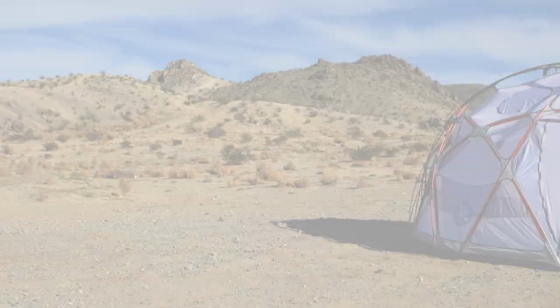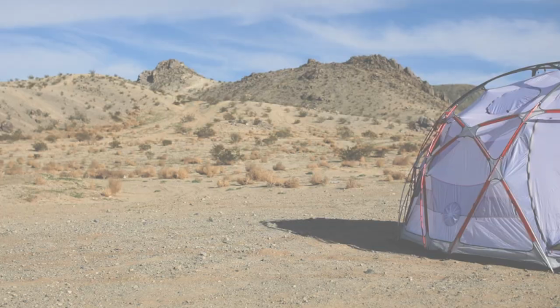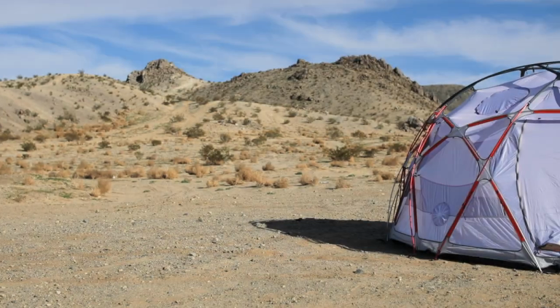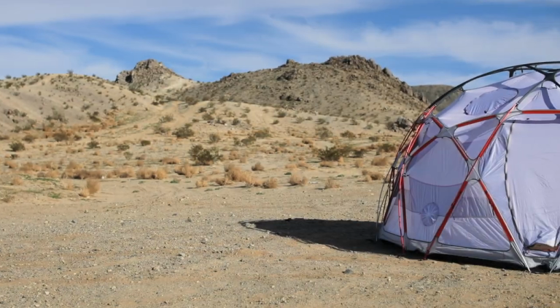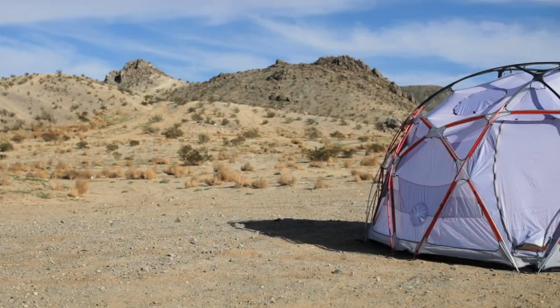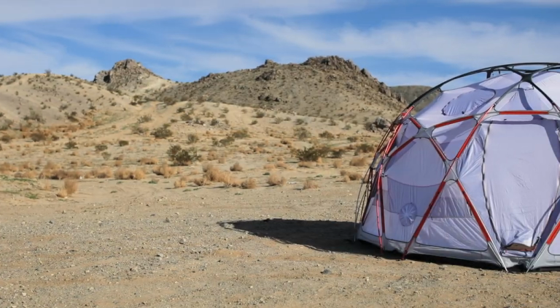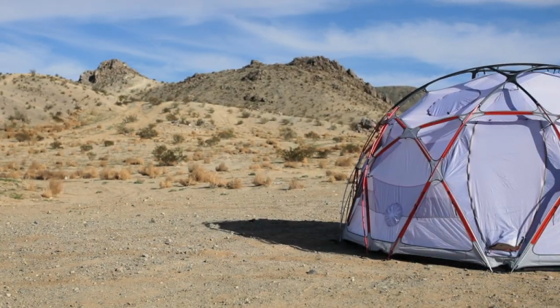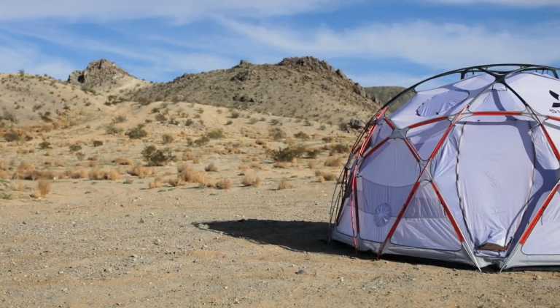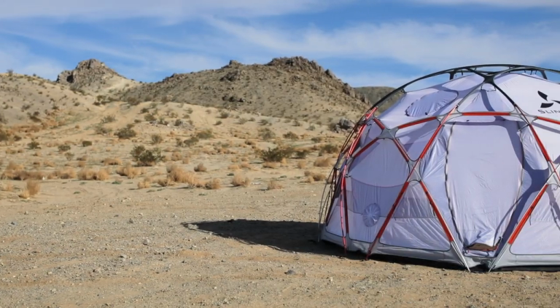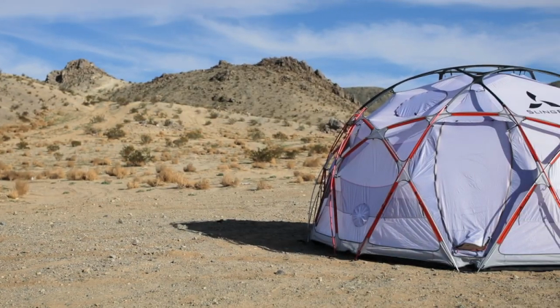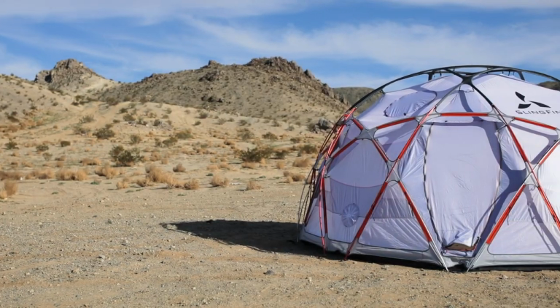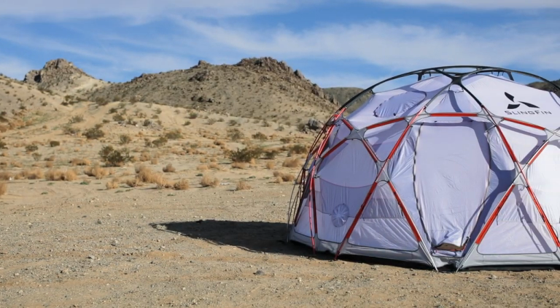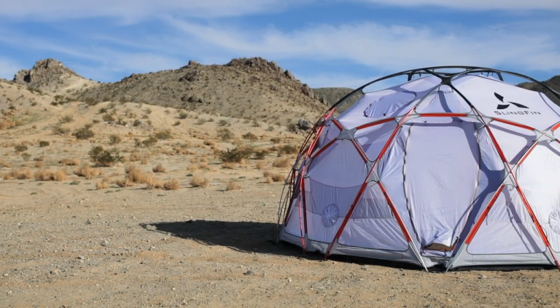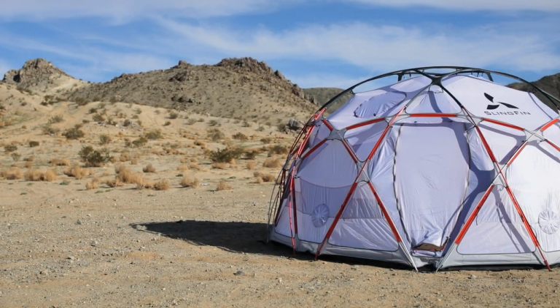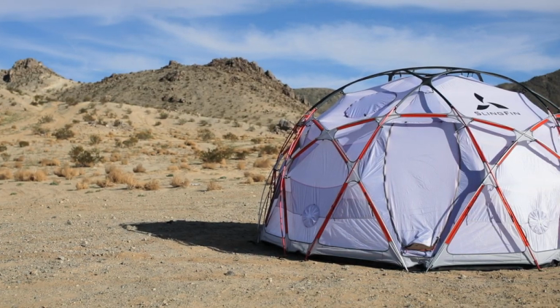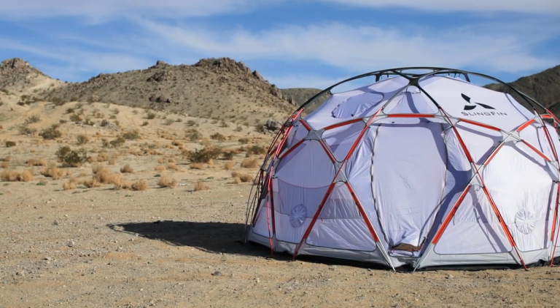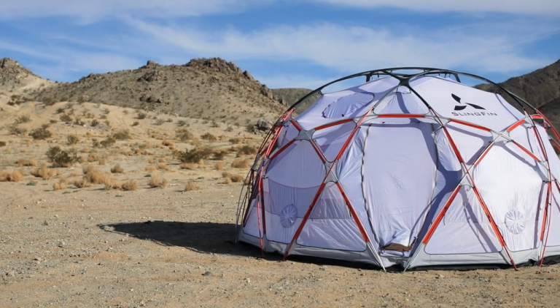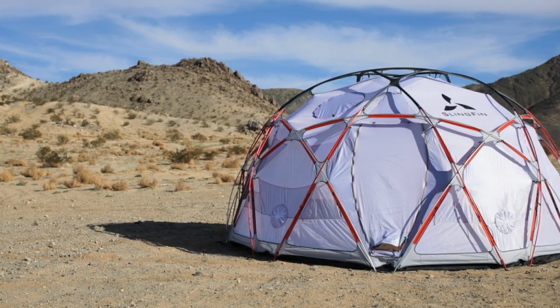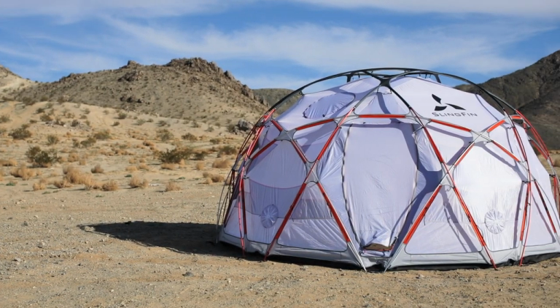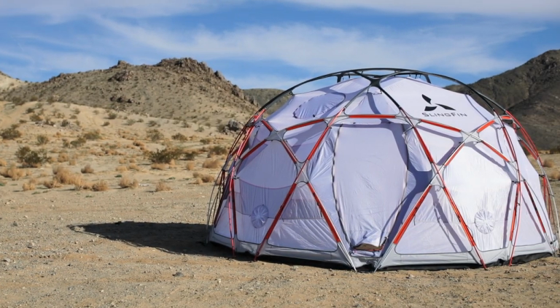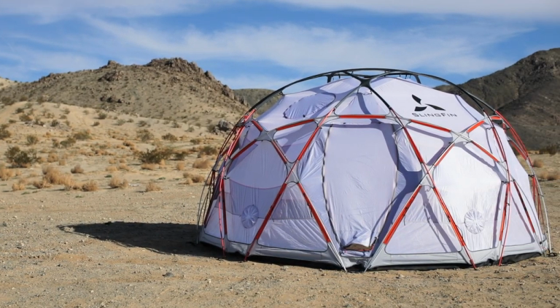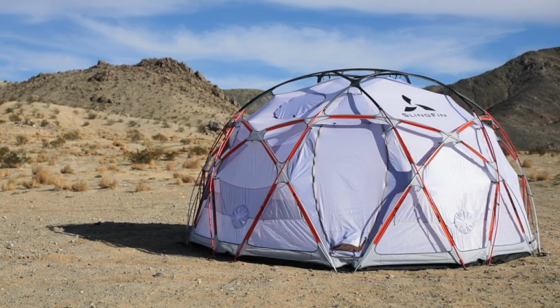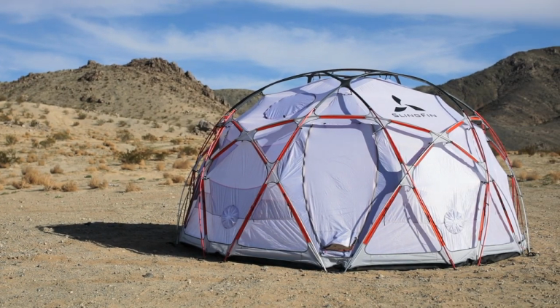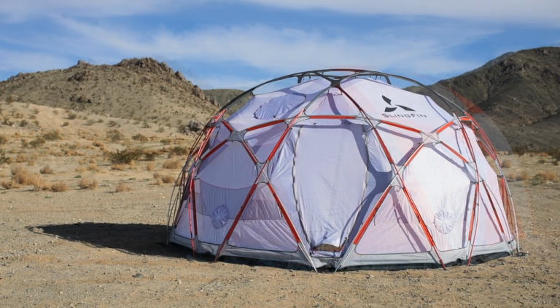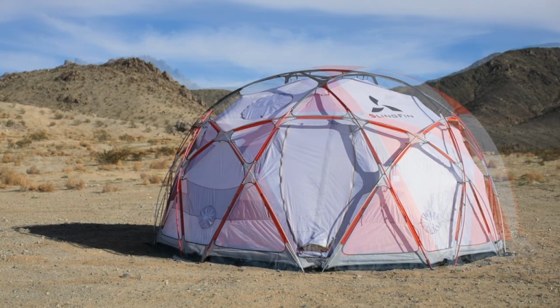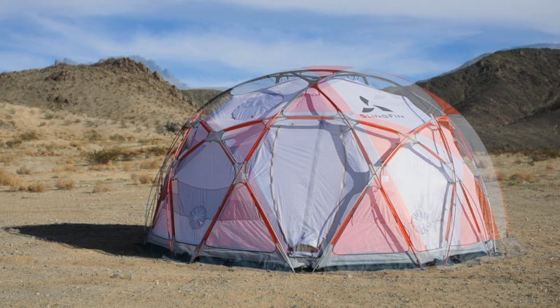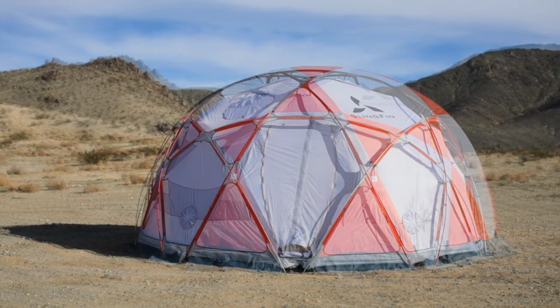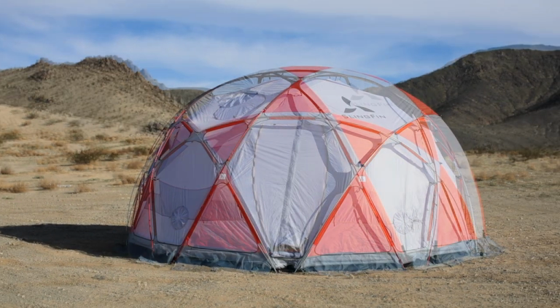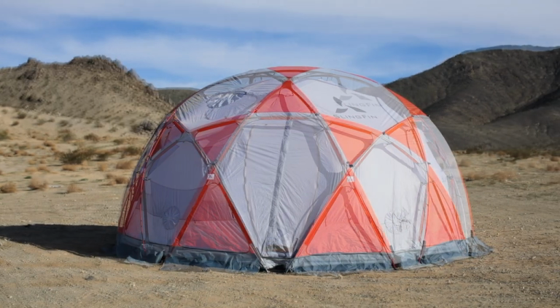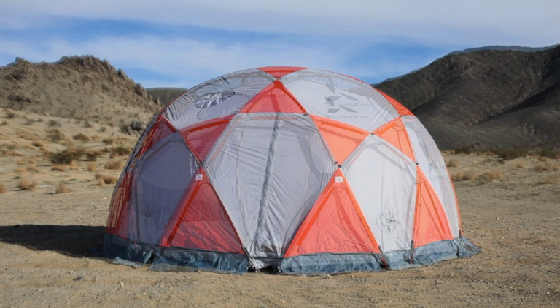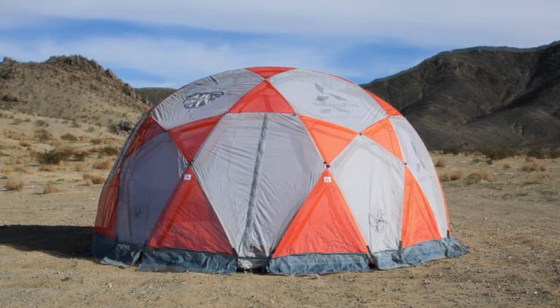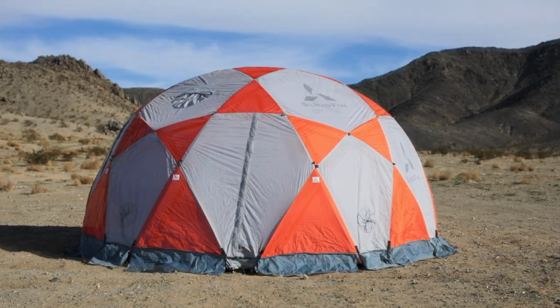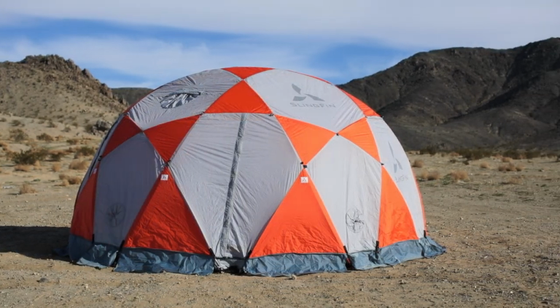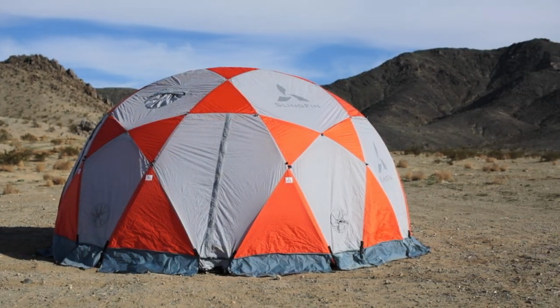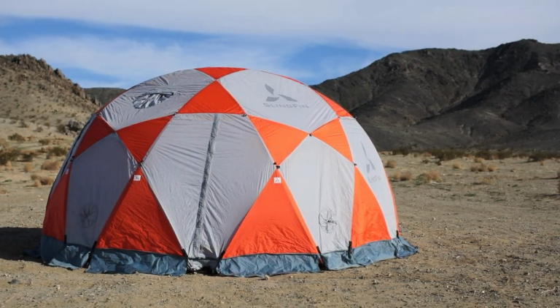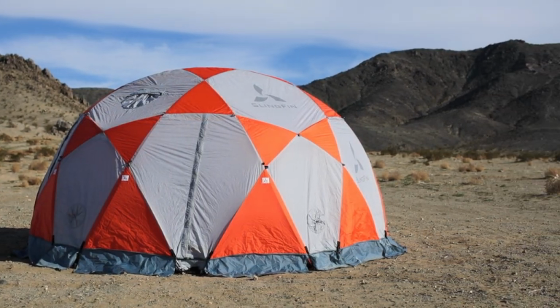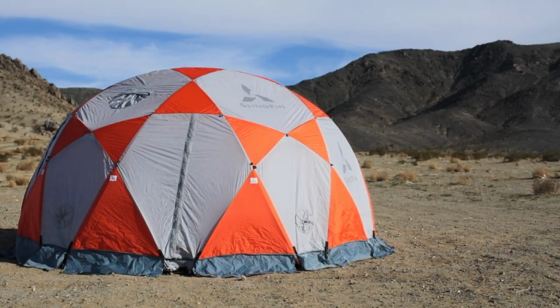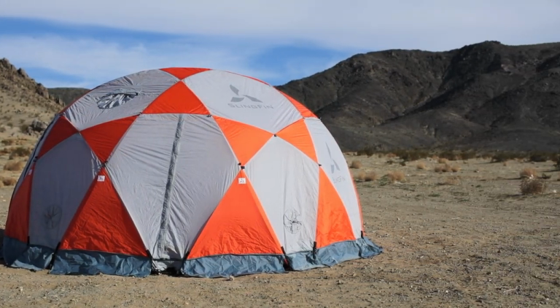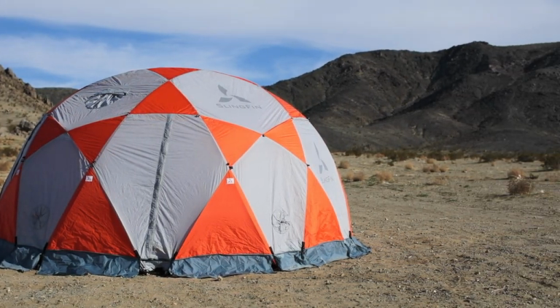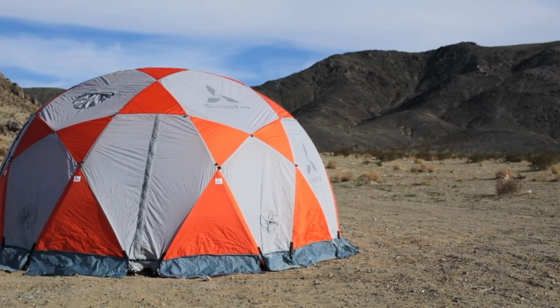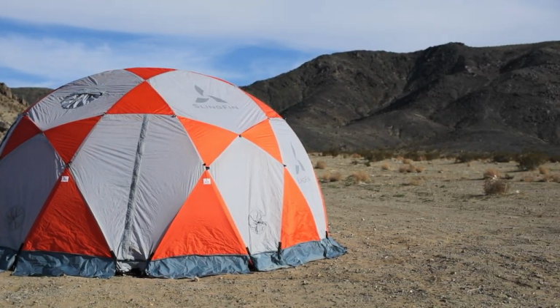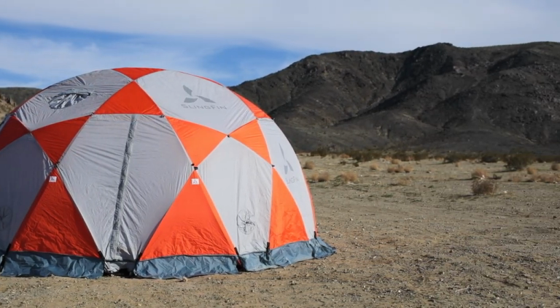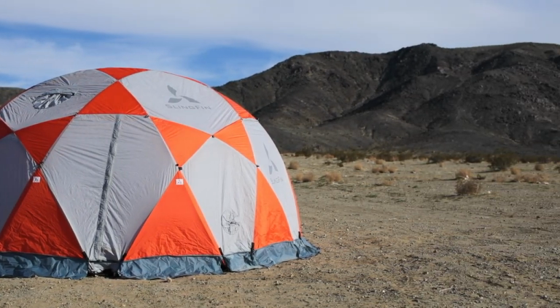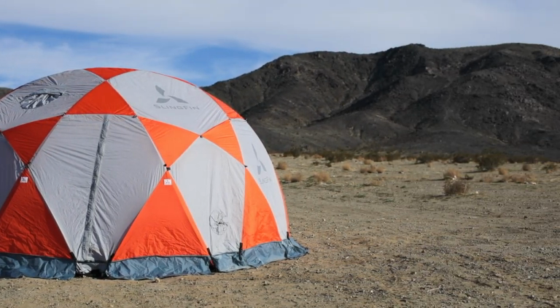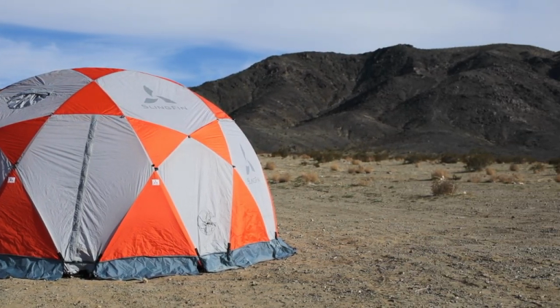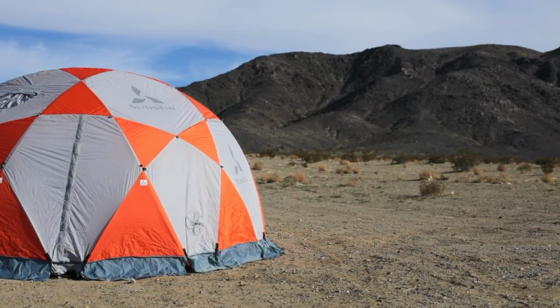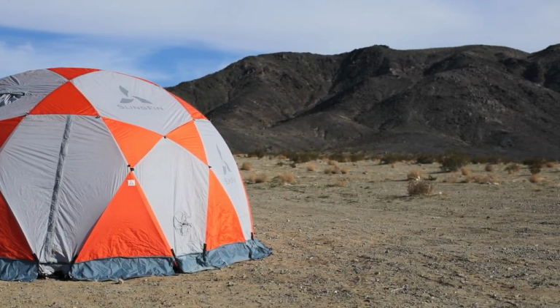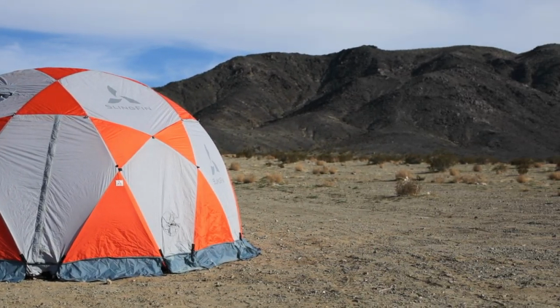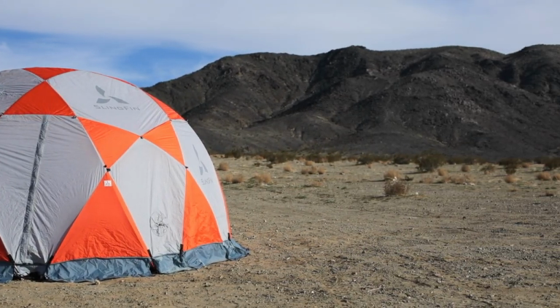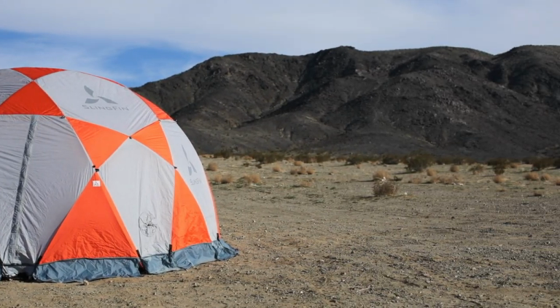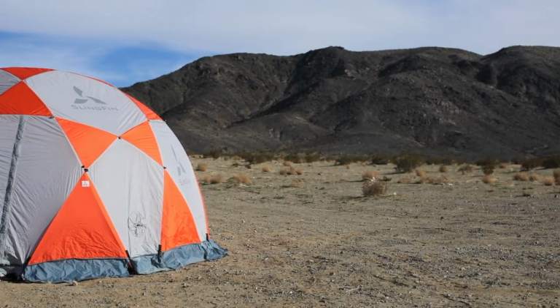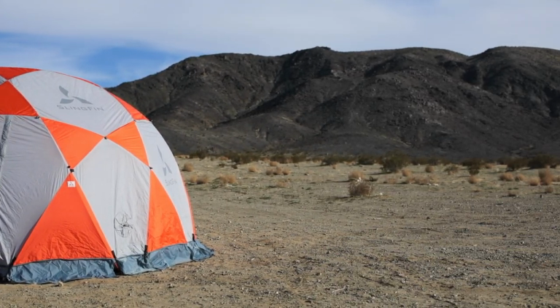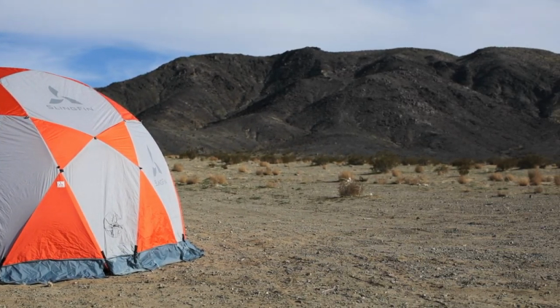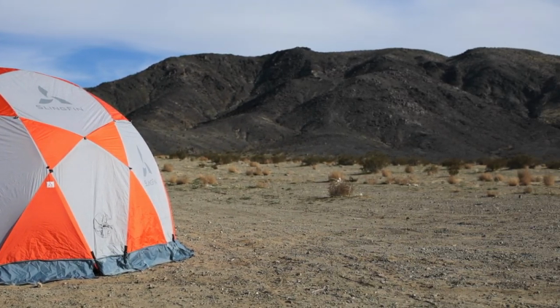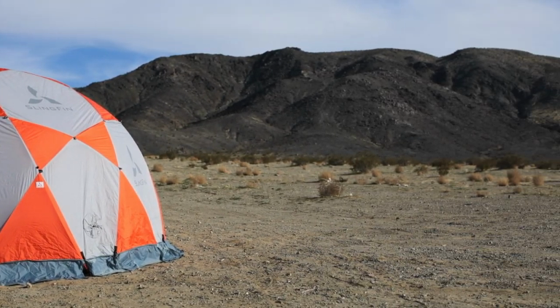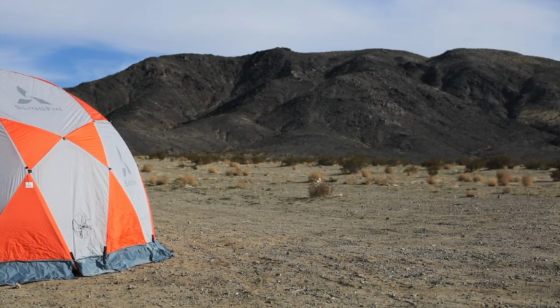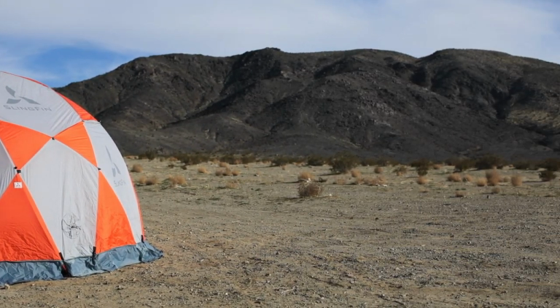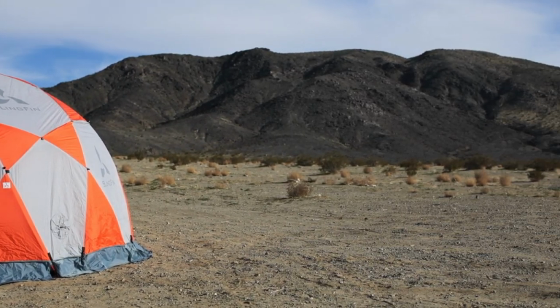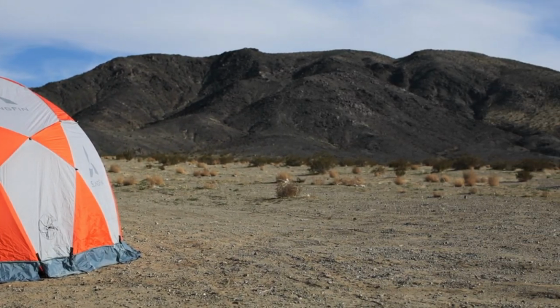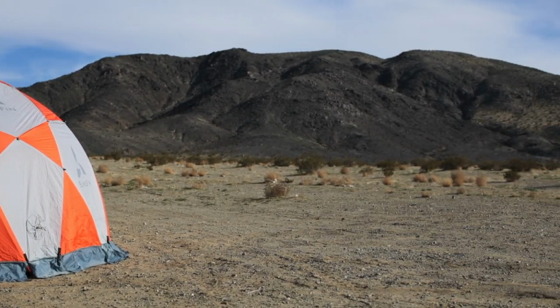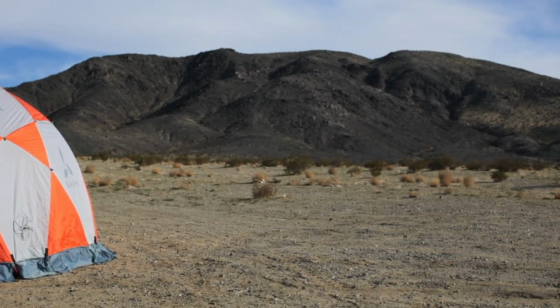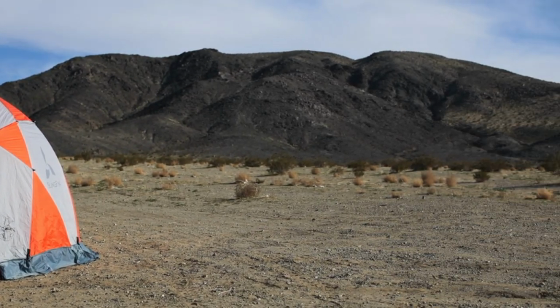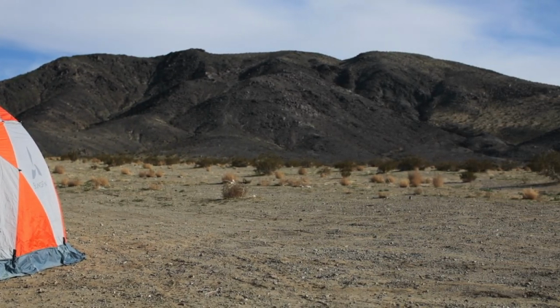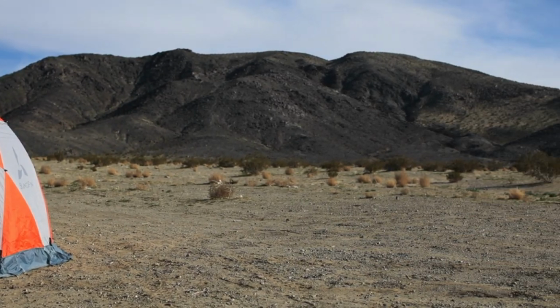Congratulations on your purchase of a Slingfin Kahiltna Dome. It's pretty much the coolest tent out there. Let's walk through the setup process.